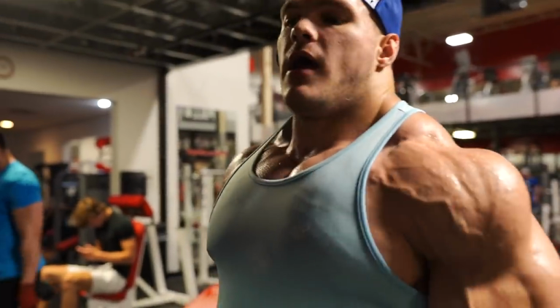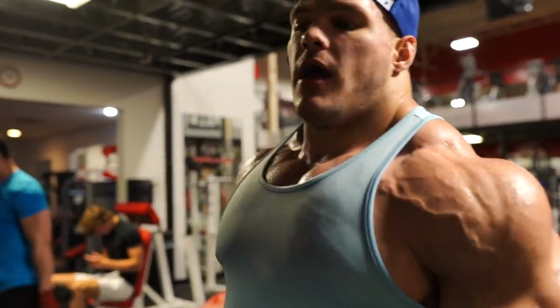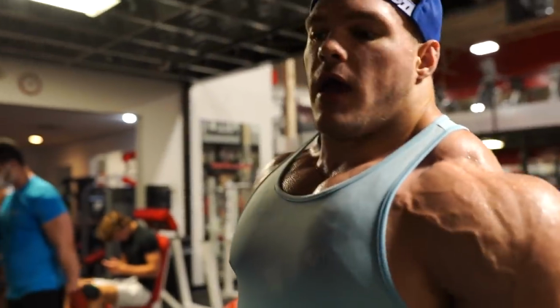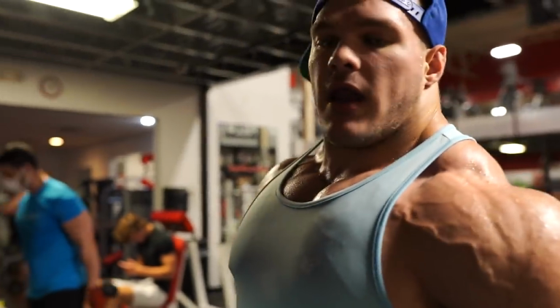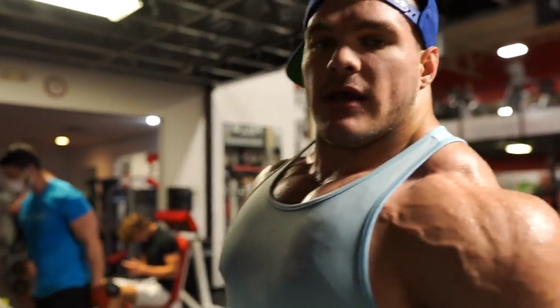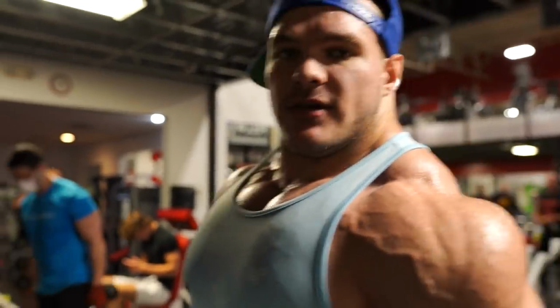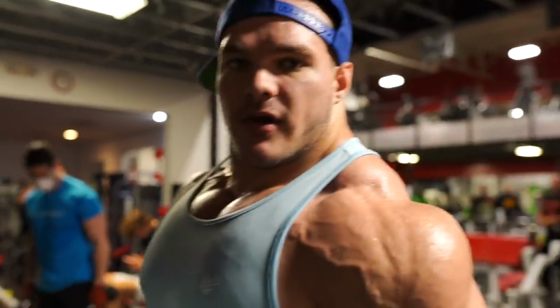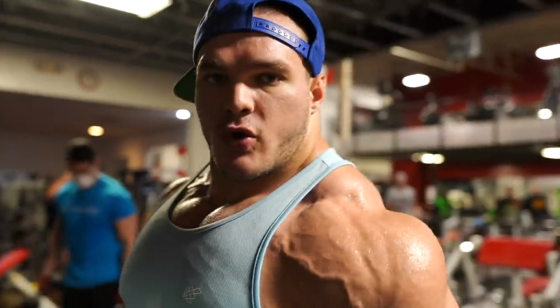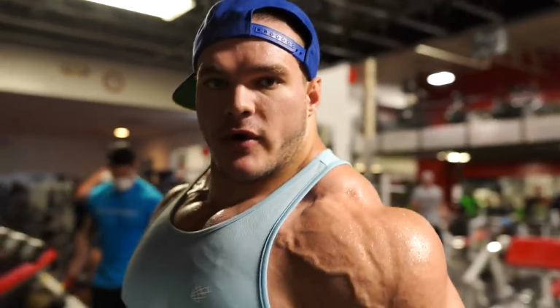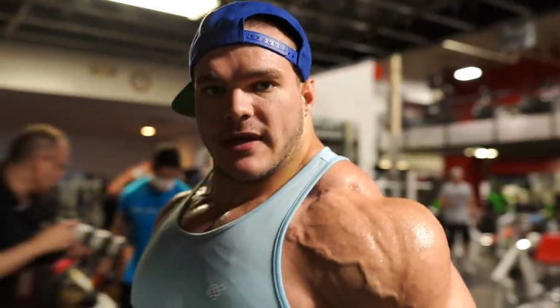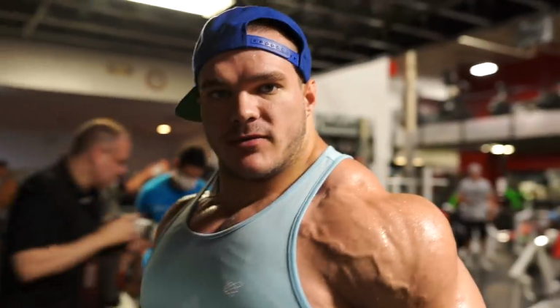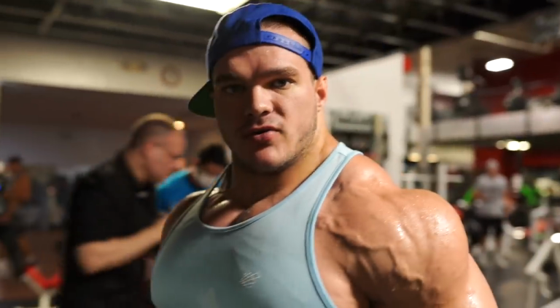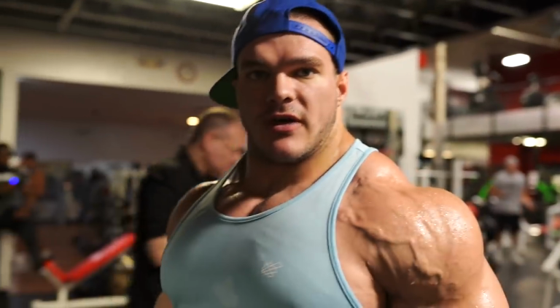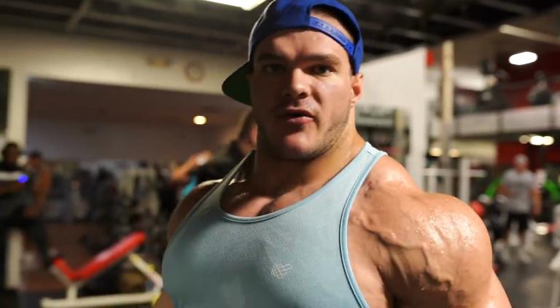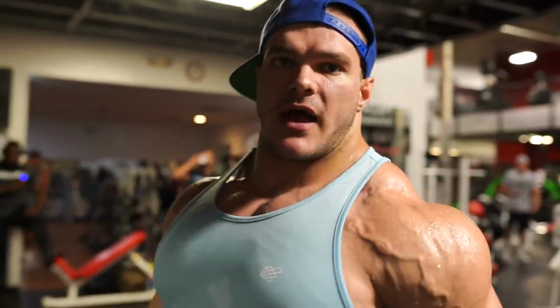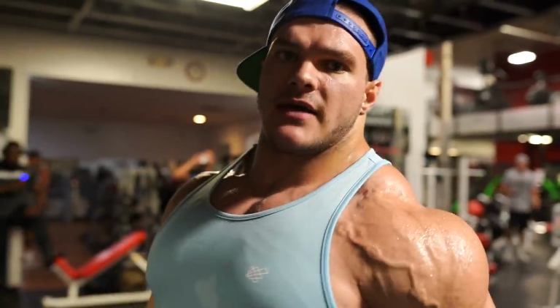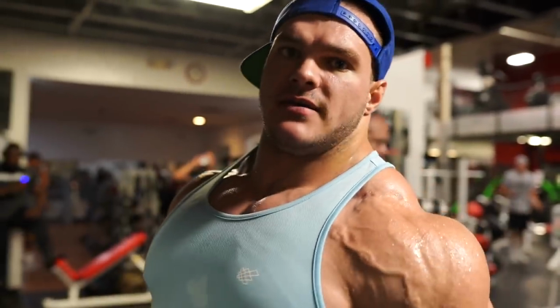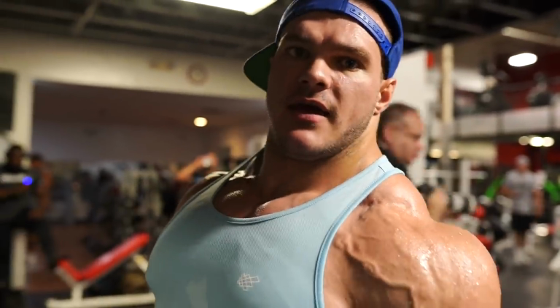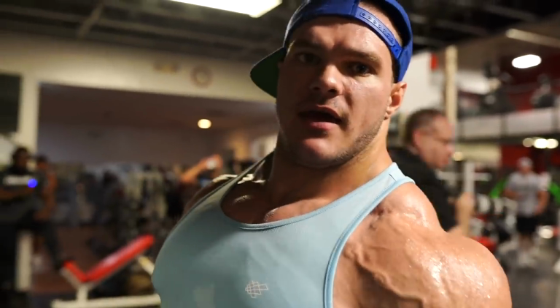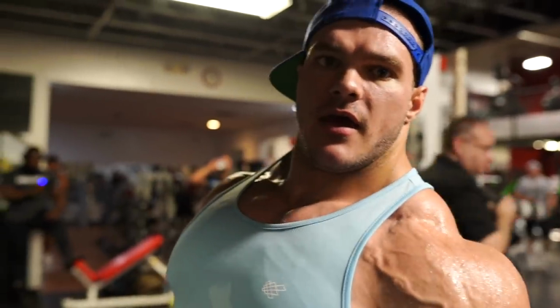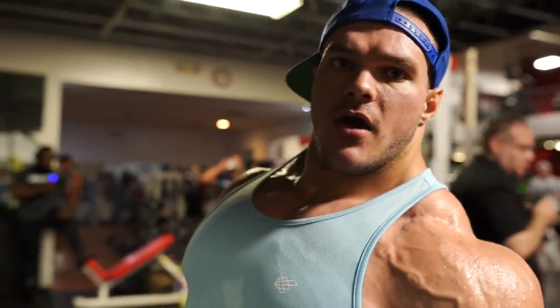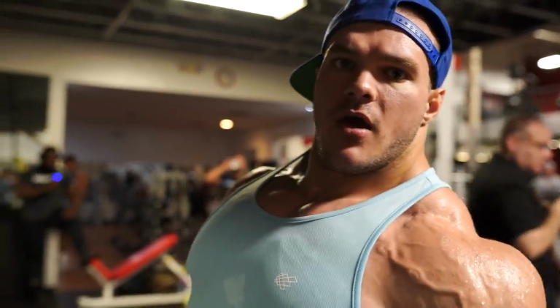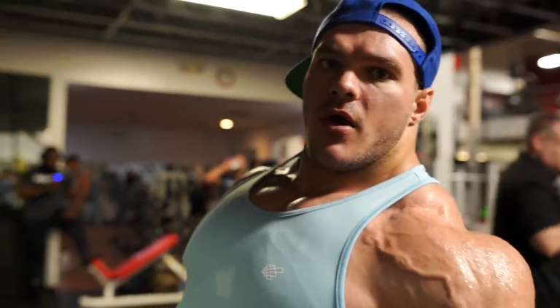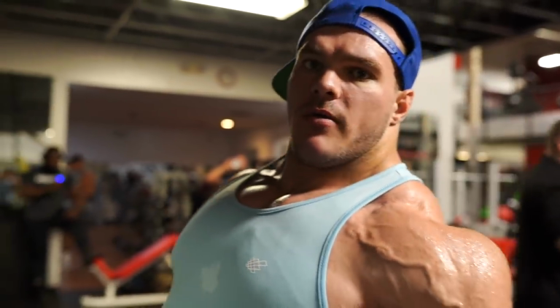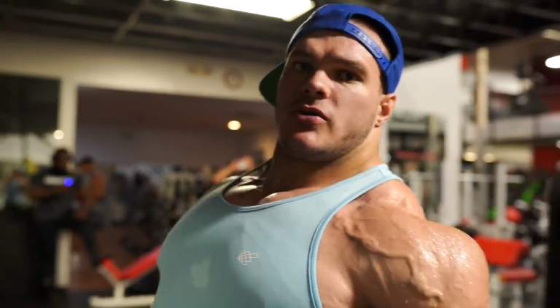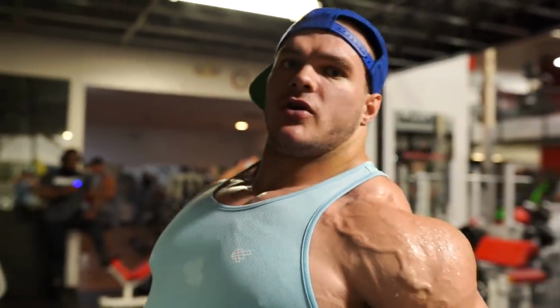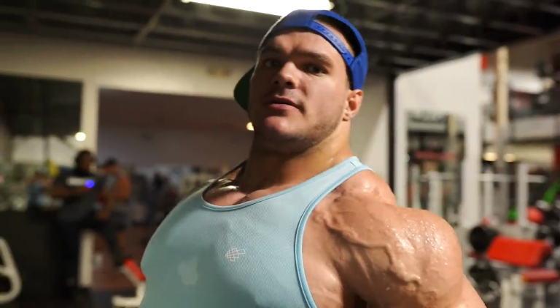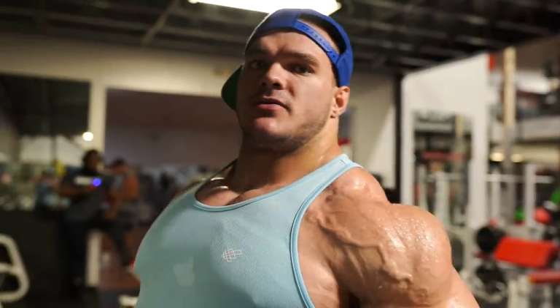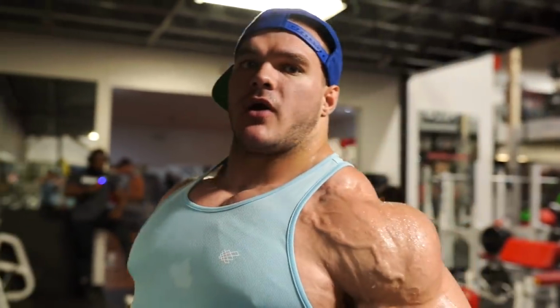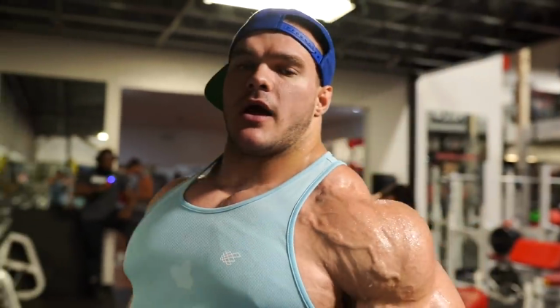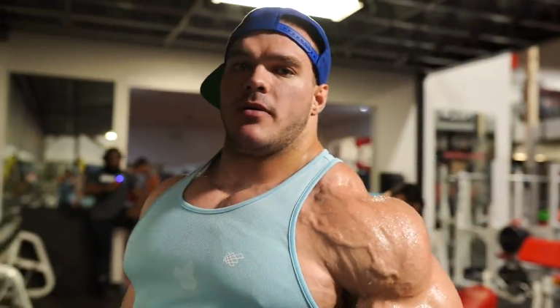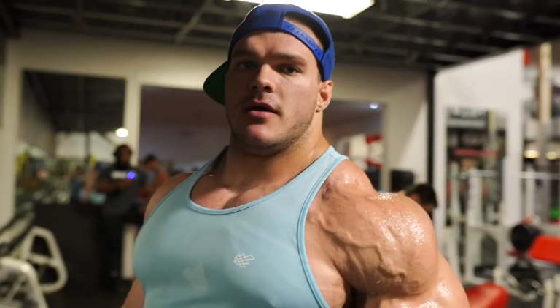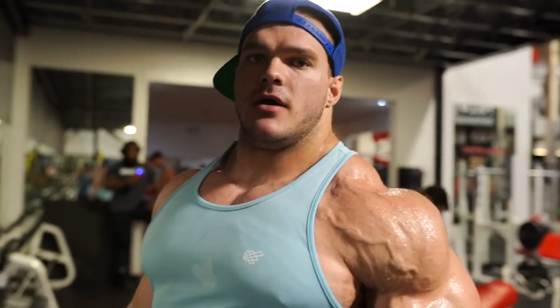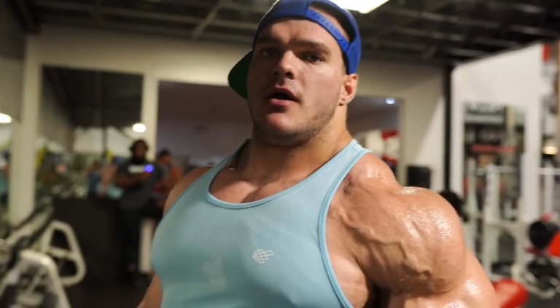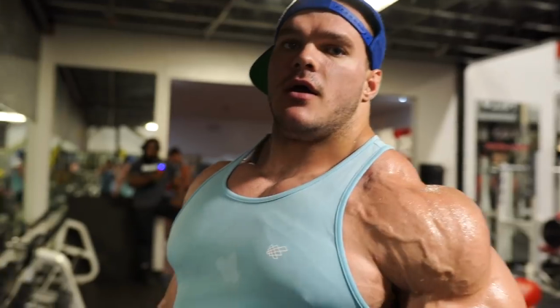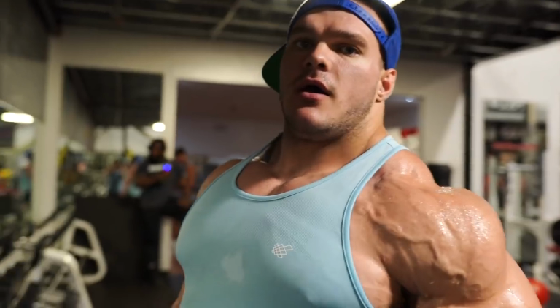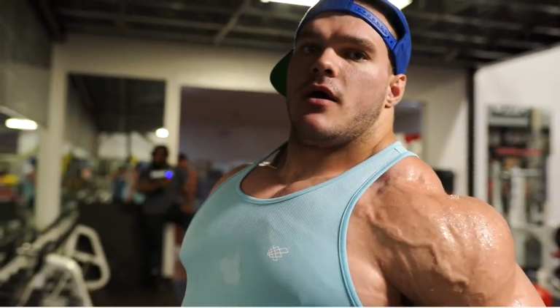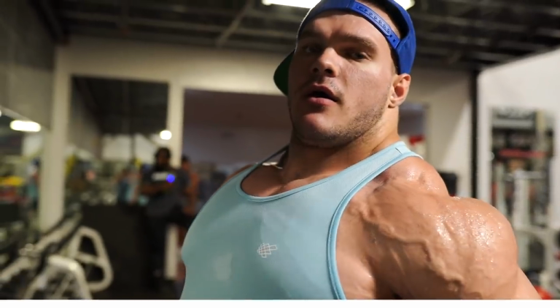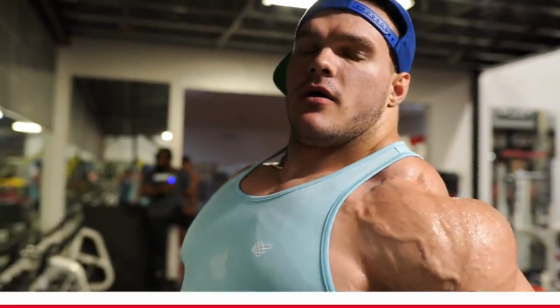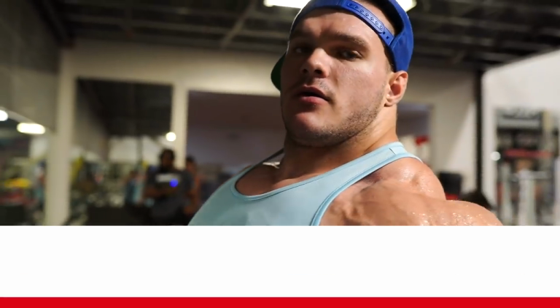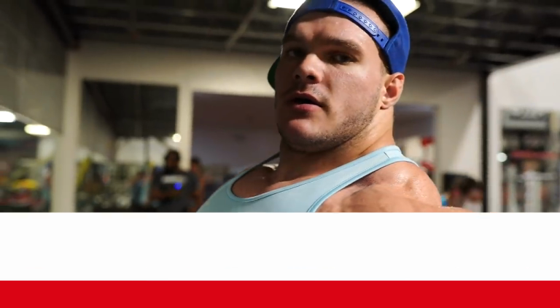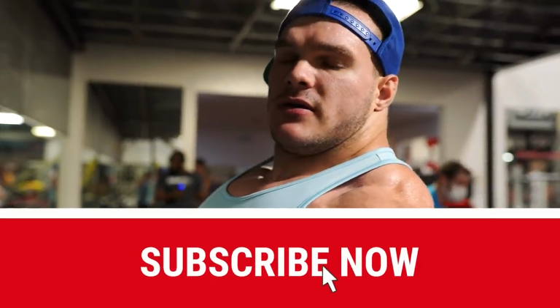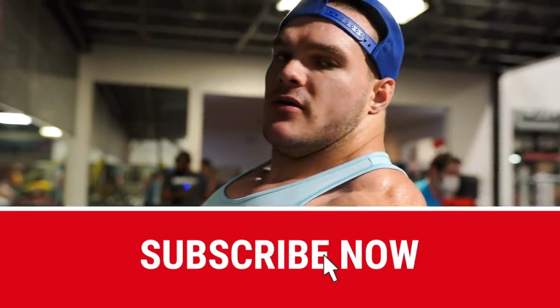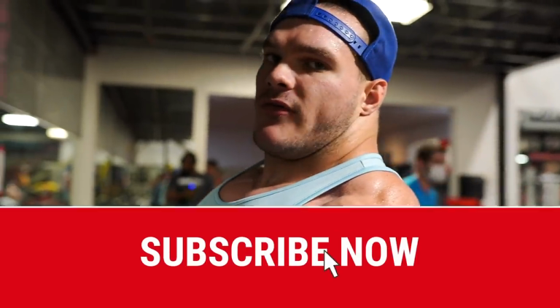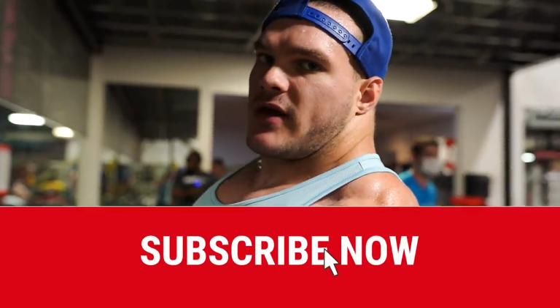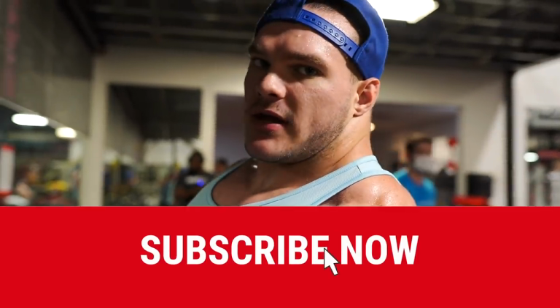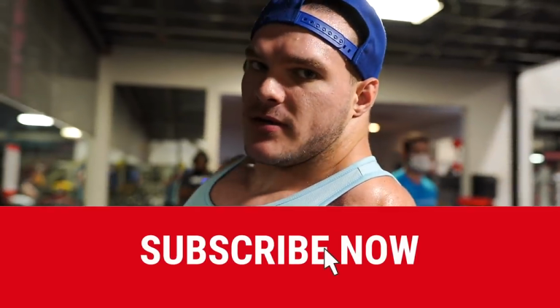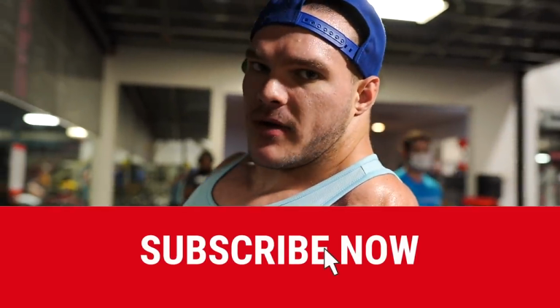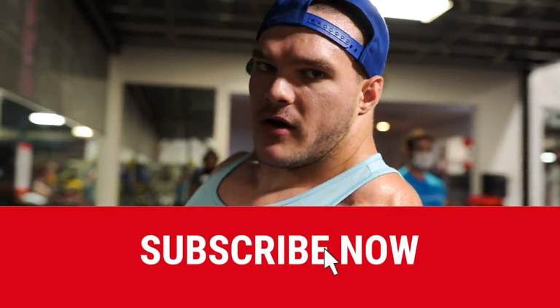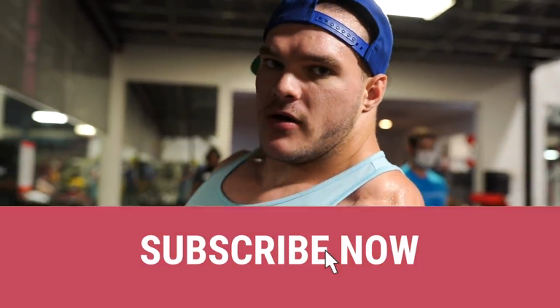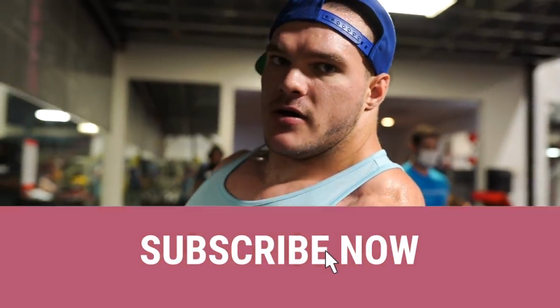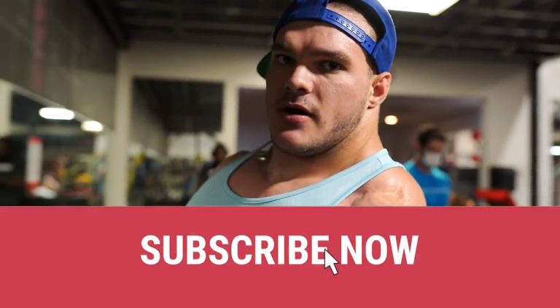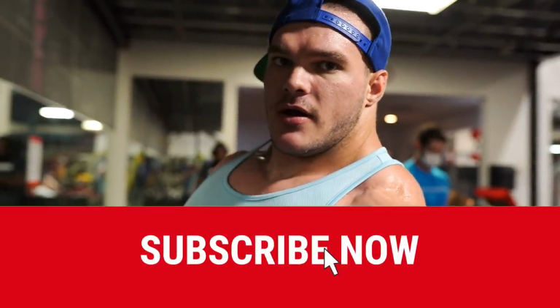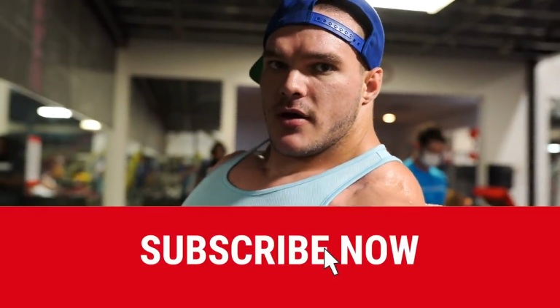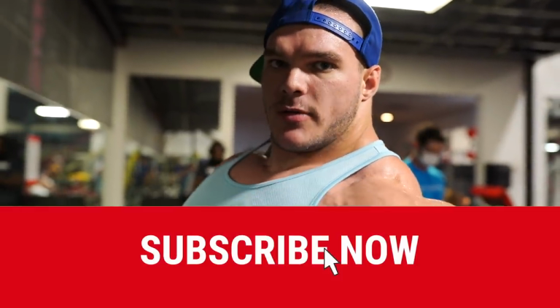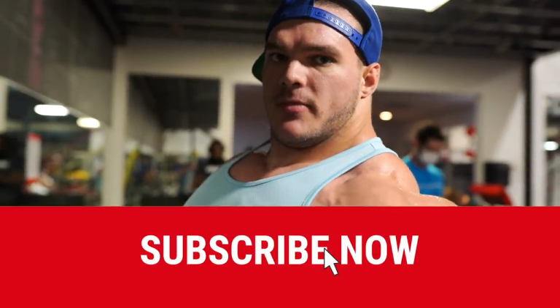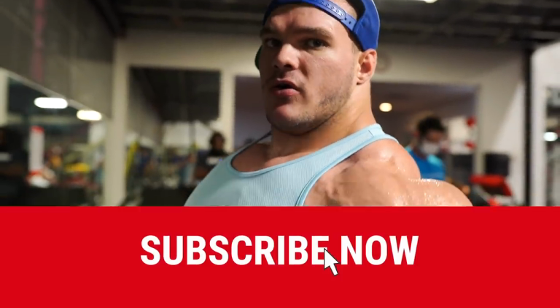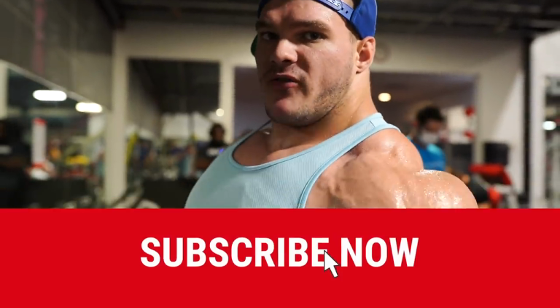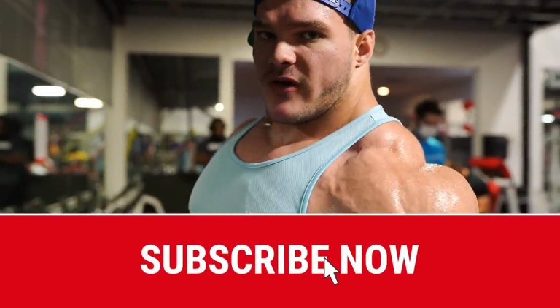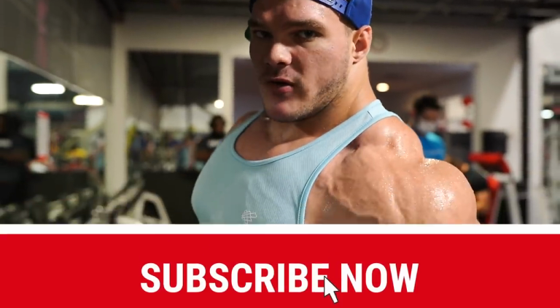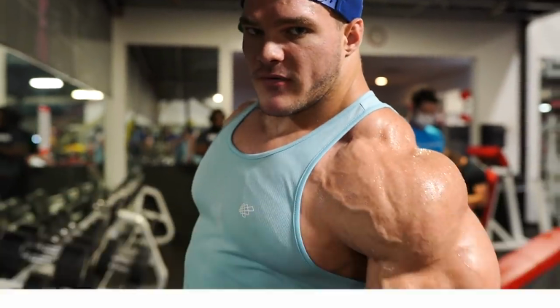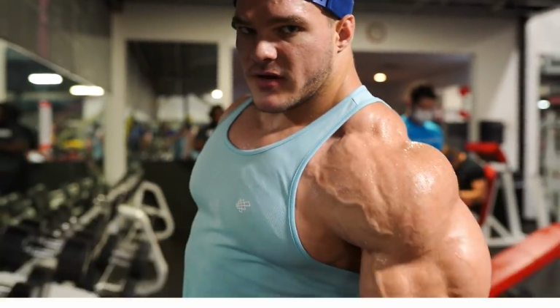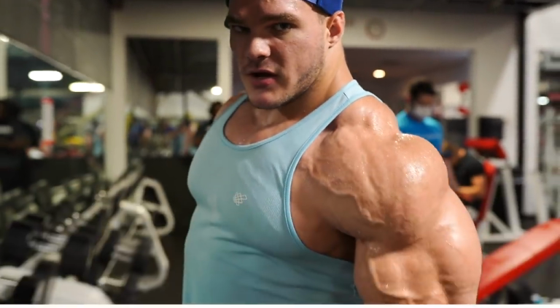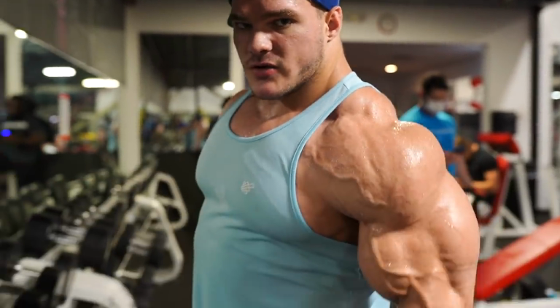That's another Quick Tip Tuesday for you guys. Make sure you subscribe and hit the notification bell so you're notified of all my videos.